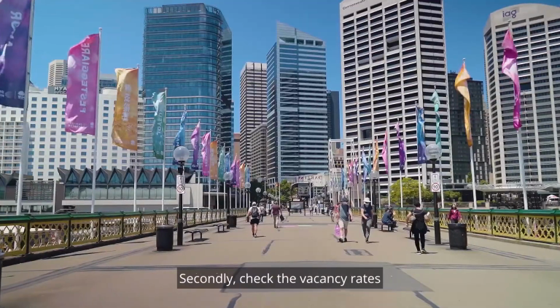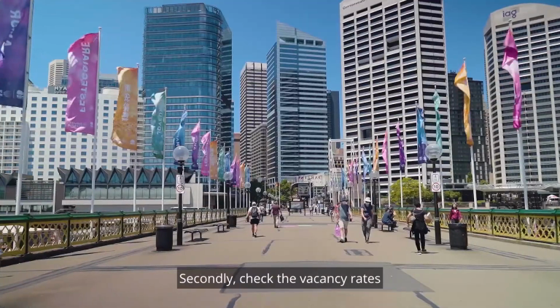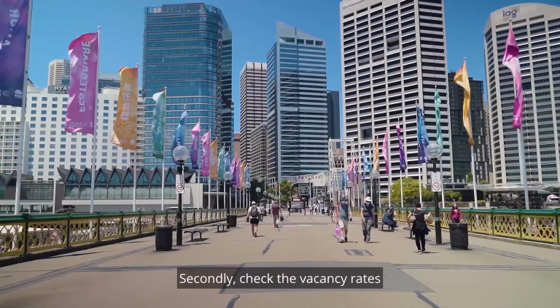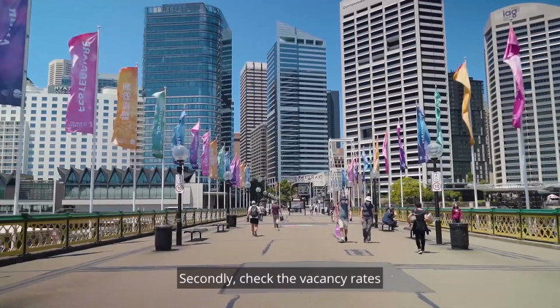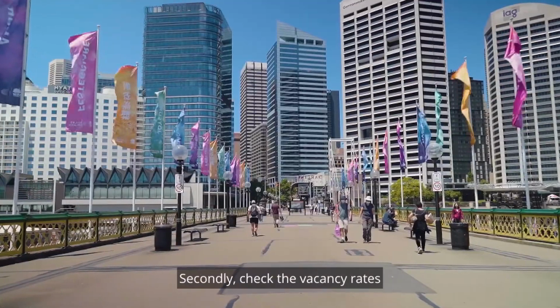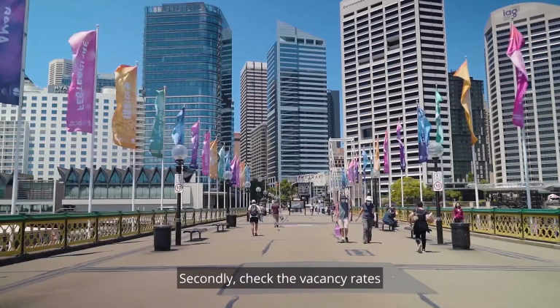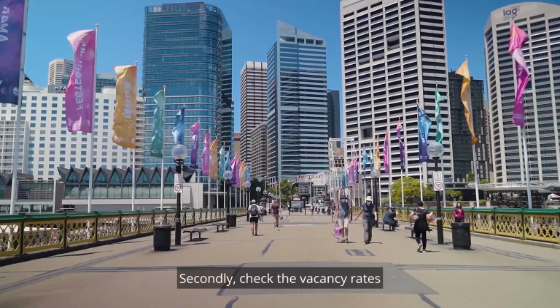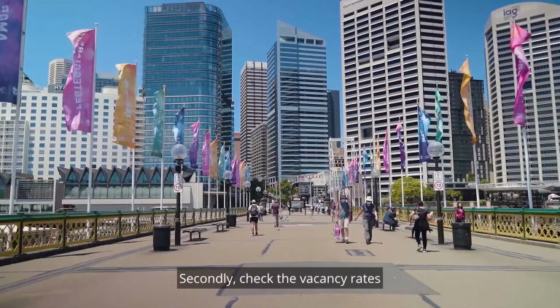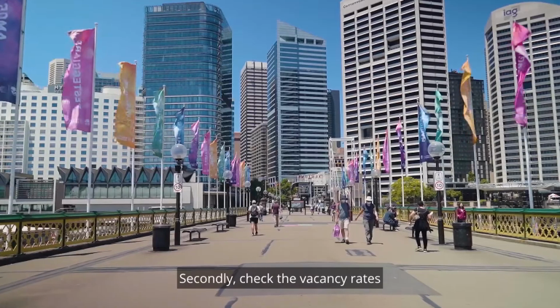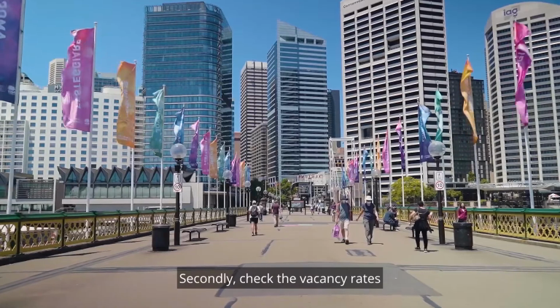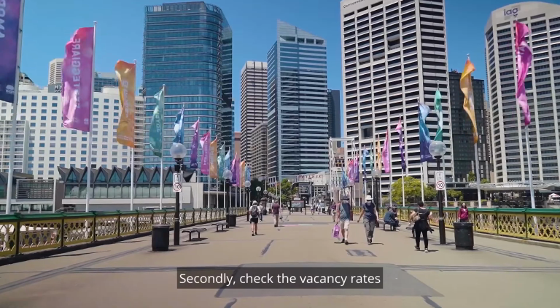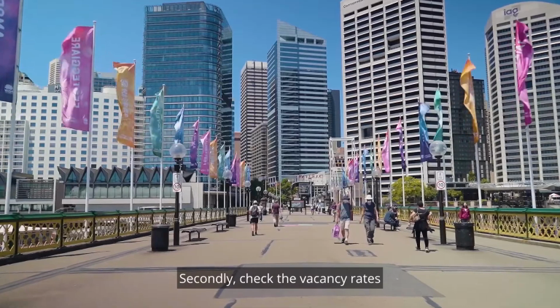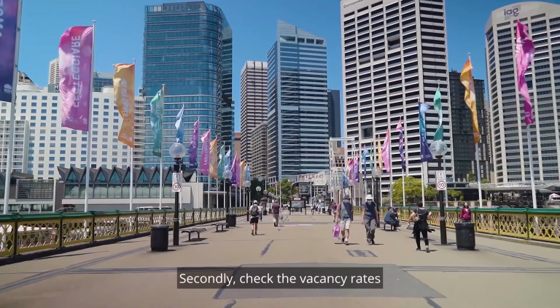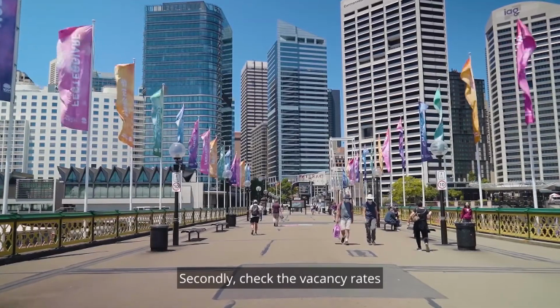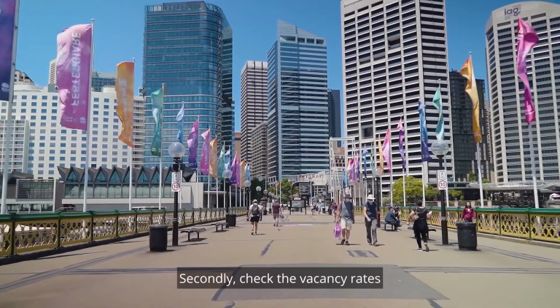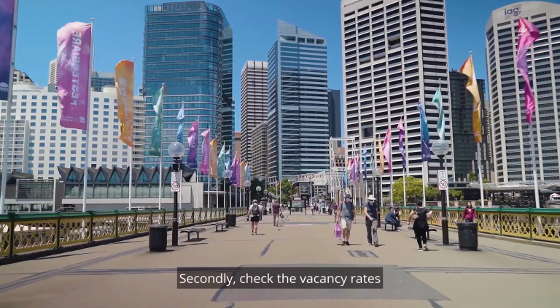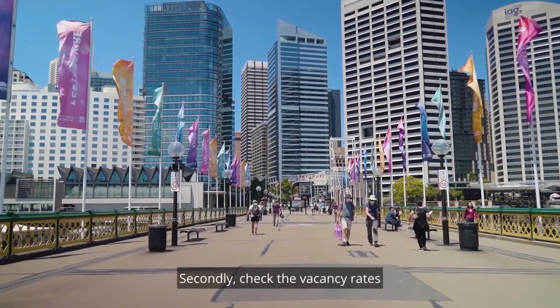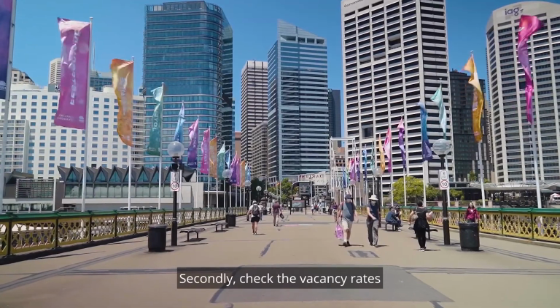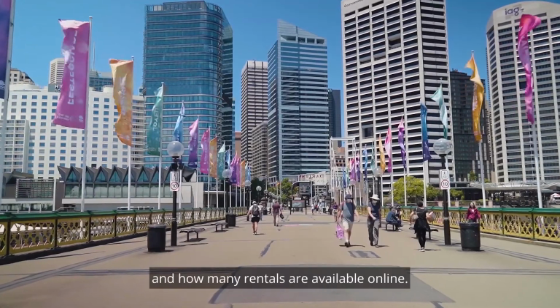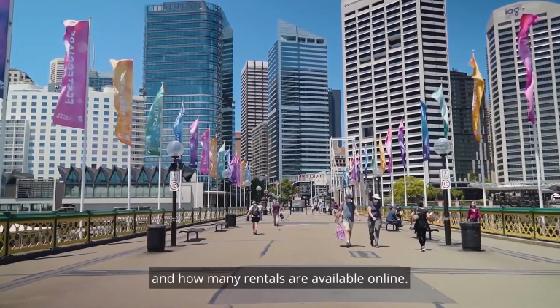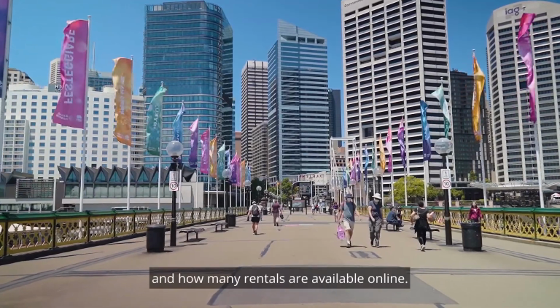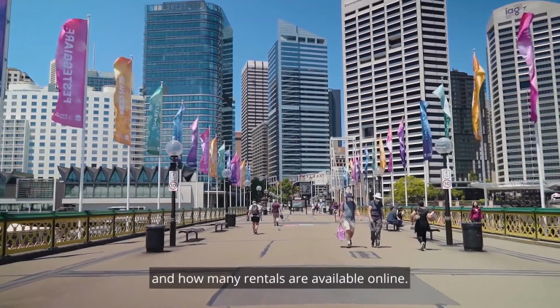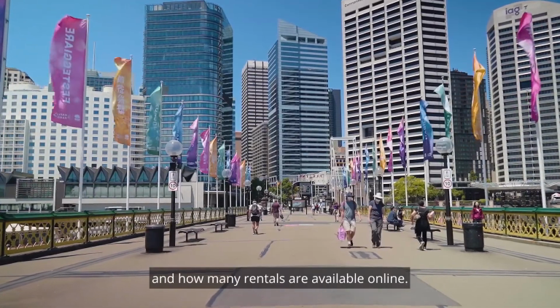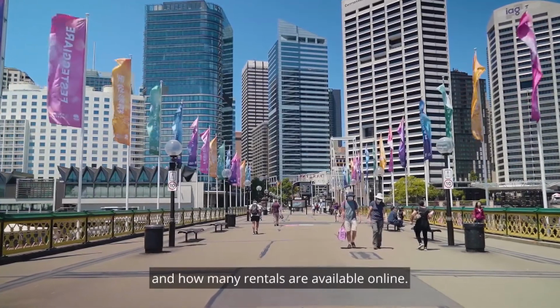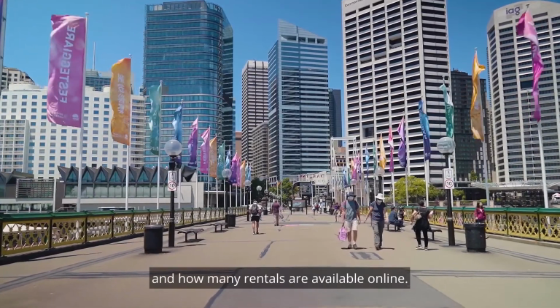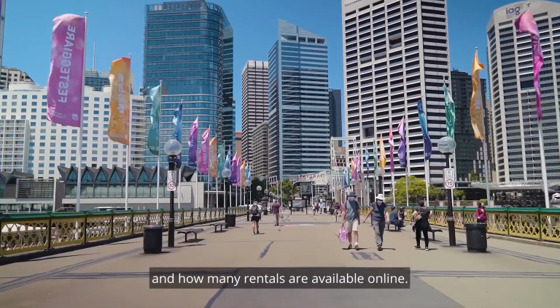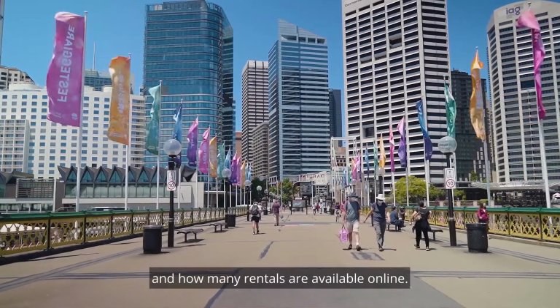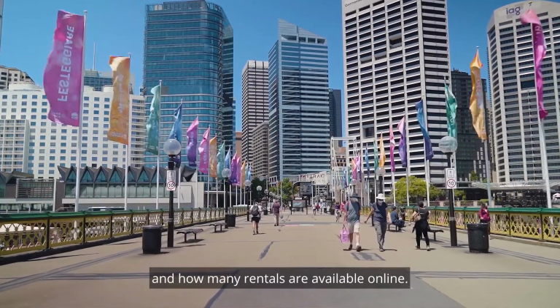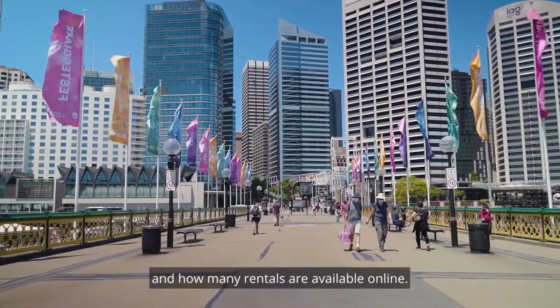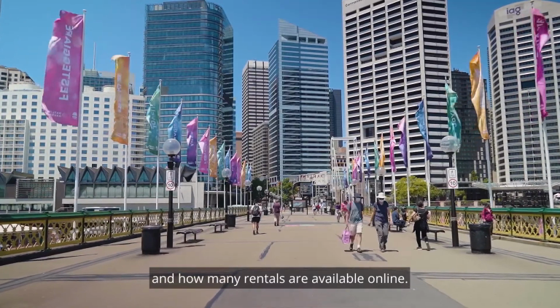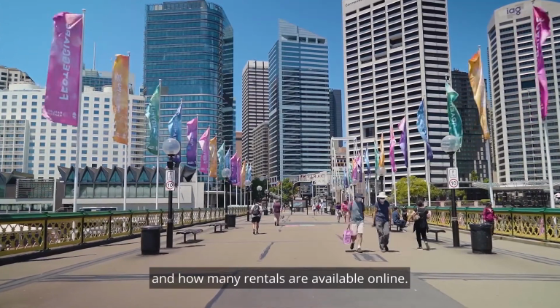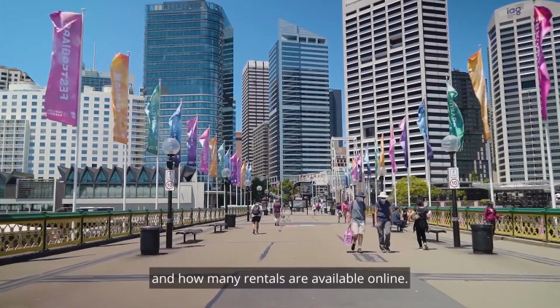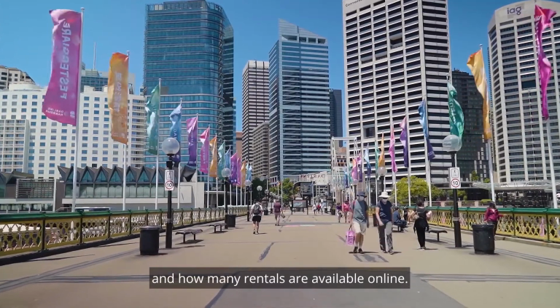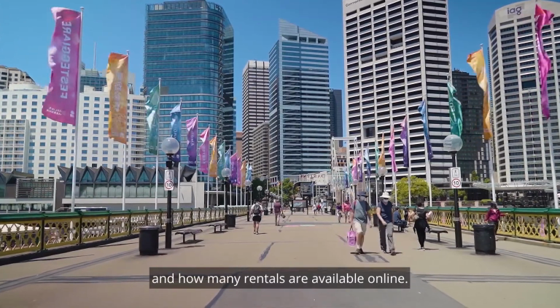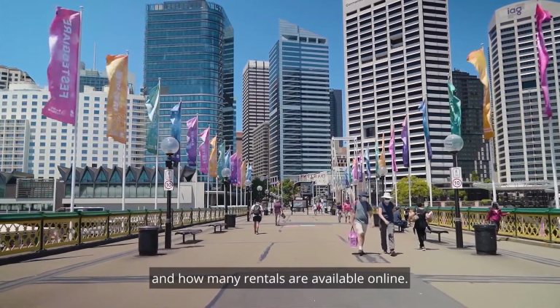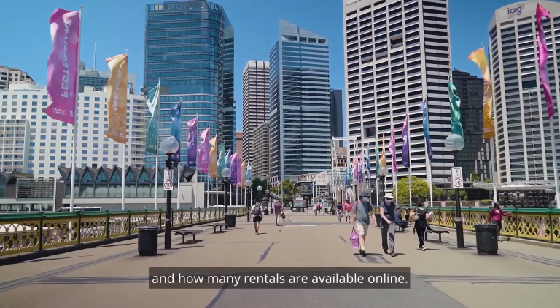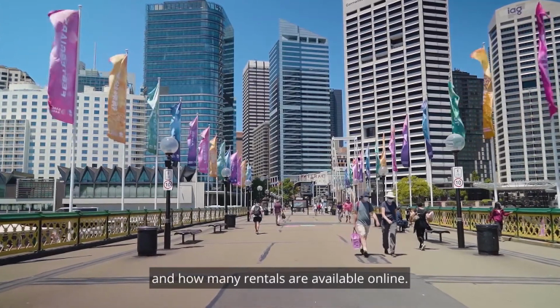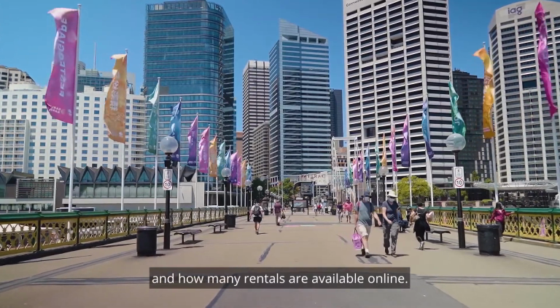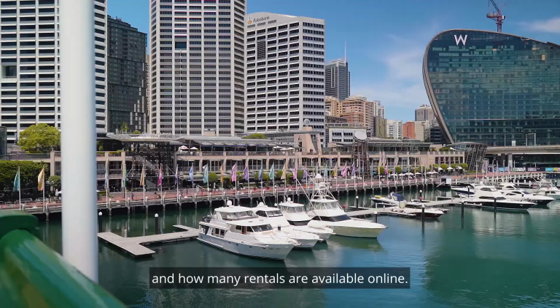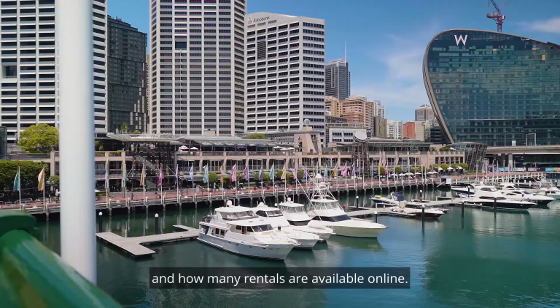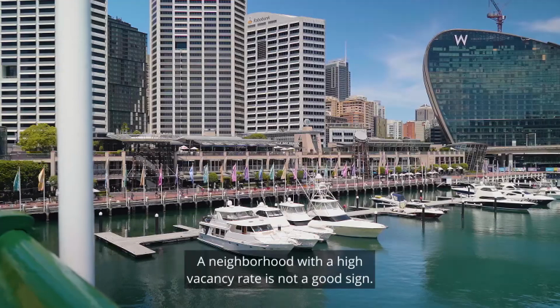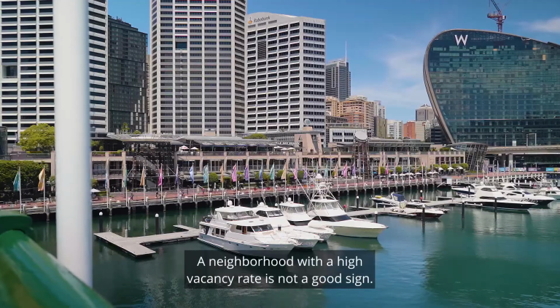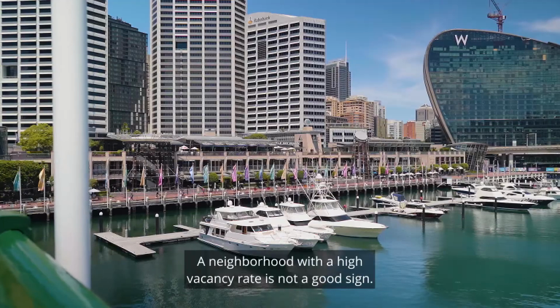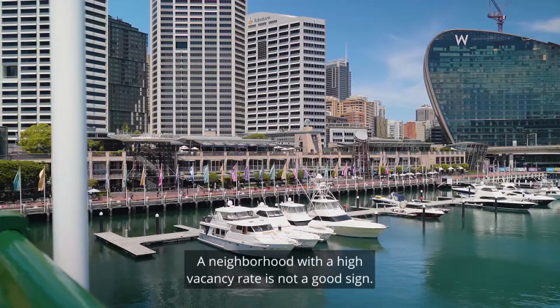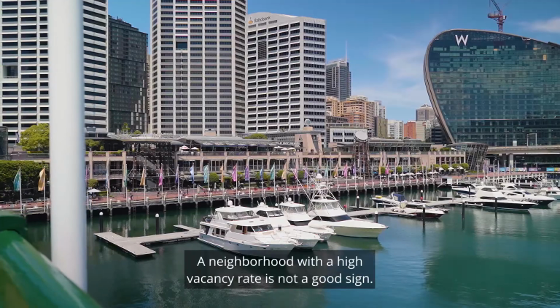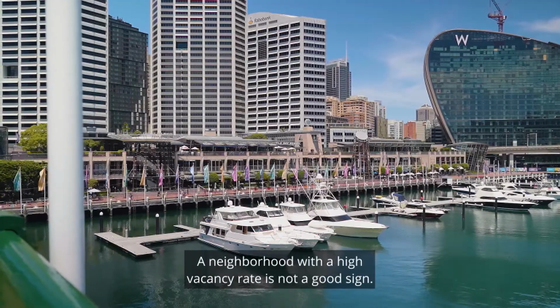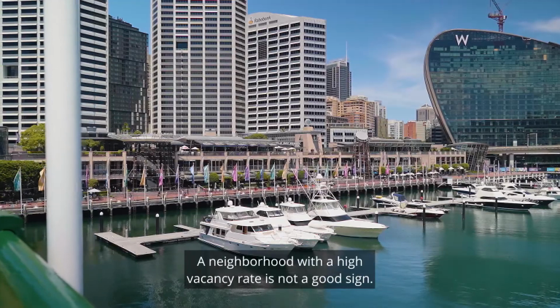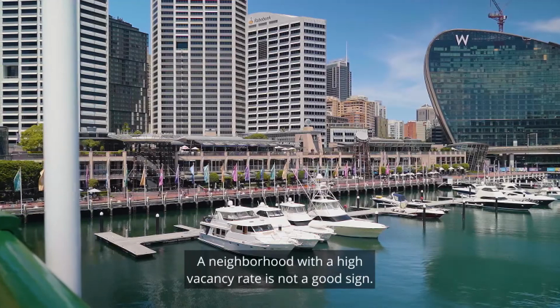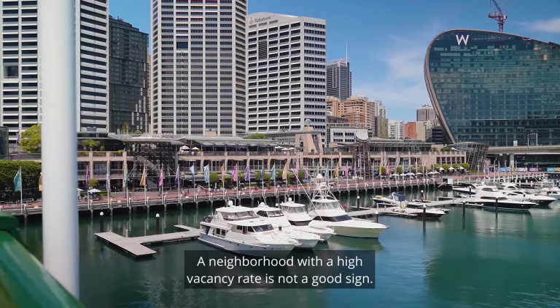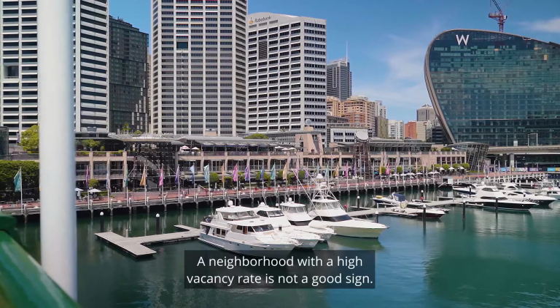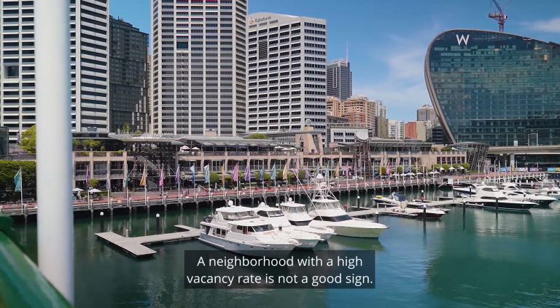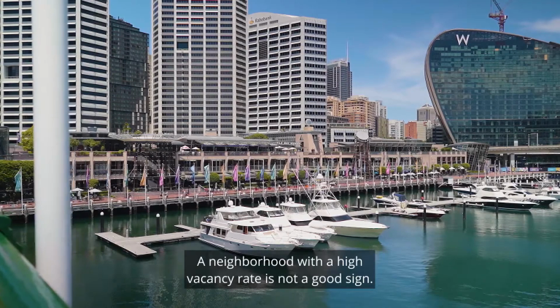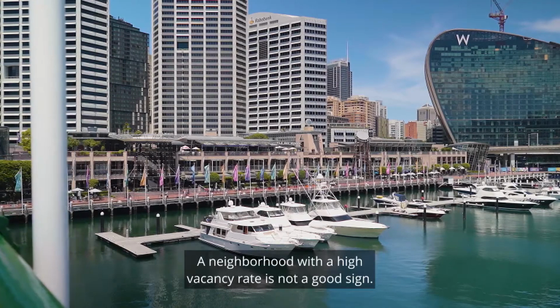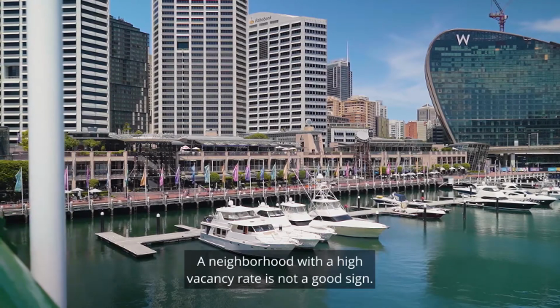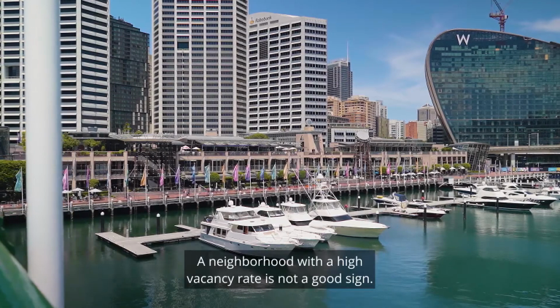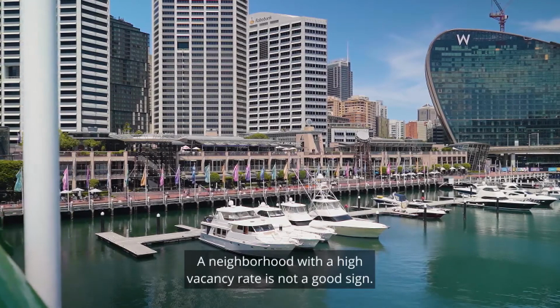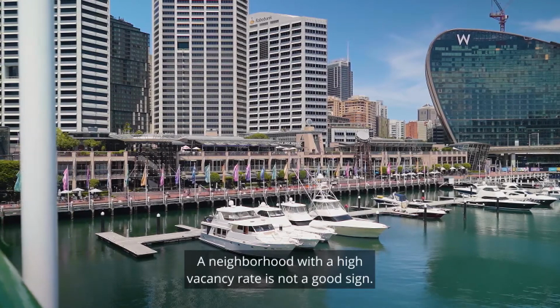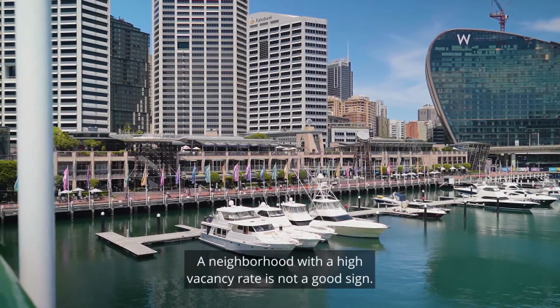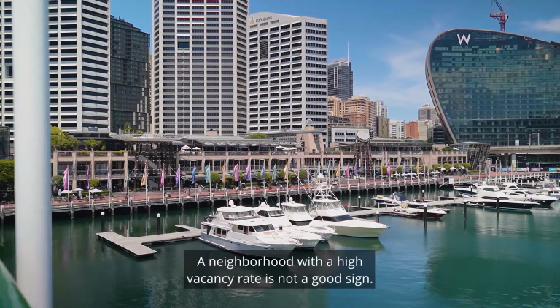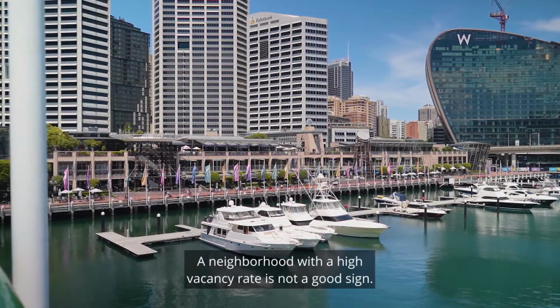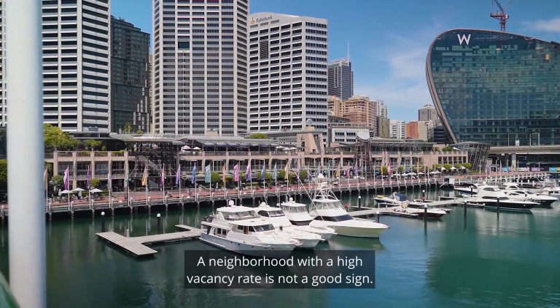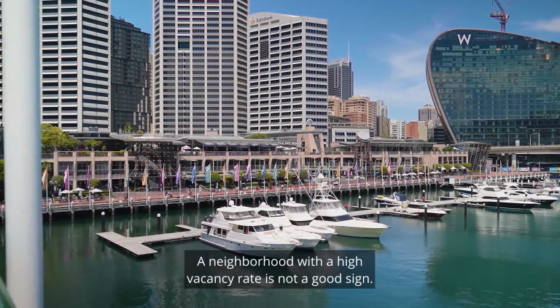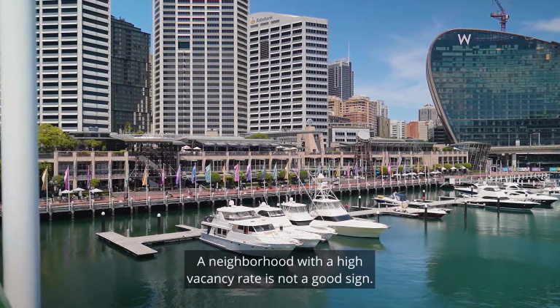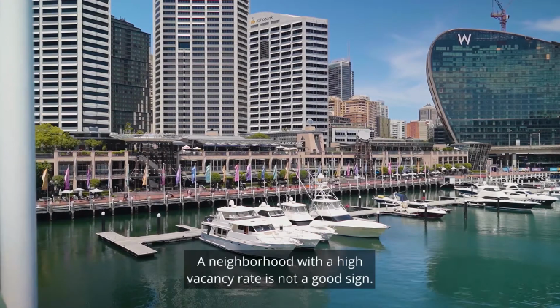Secondly, check the vacancy rates and how many rentals are available online. A neighbourhood with a high vacancy rate is not a good sign.